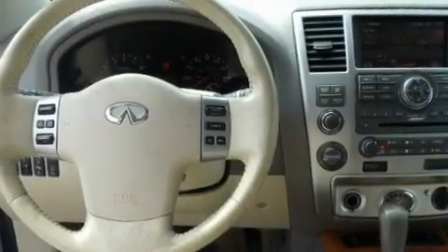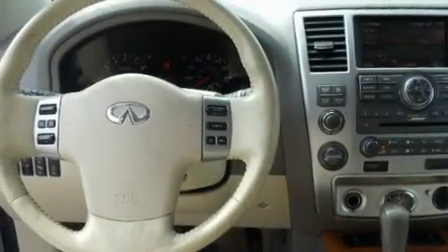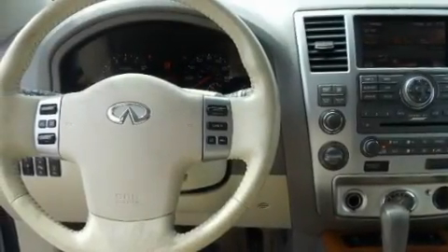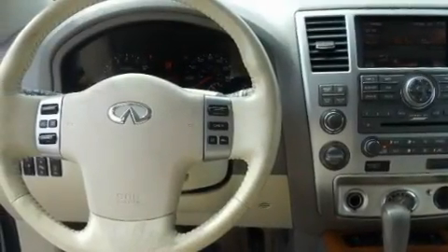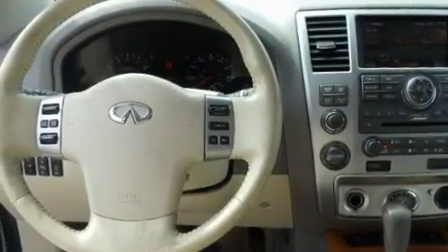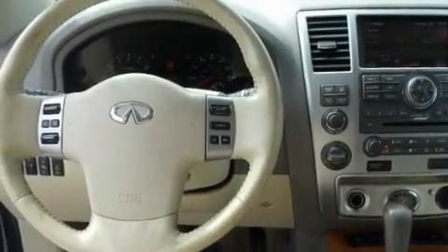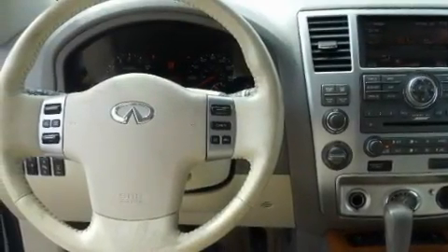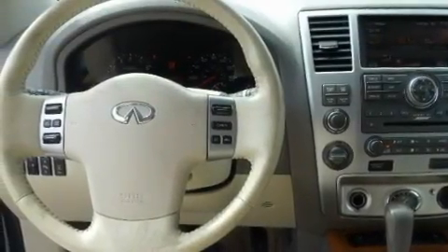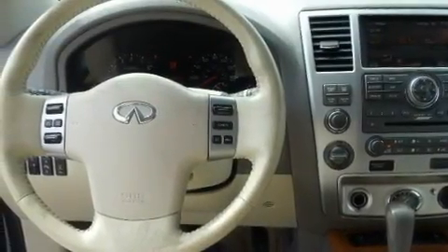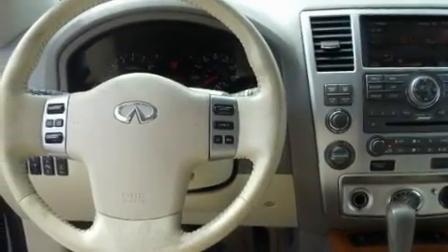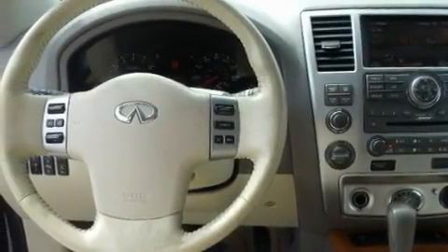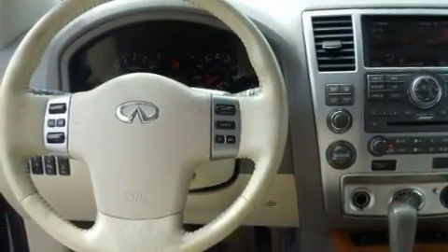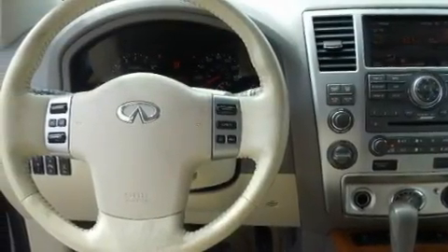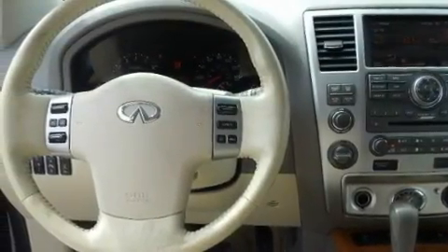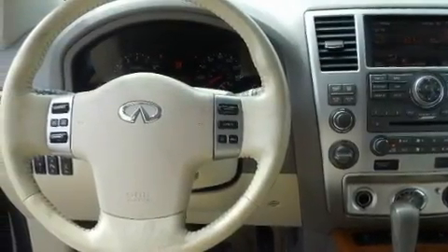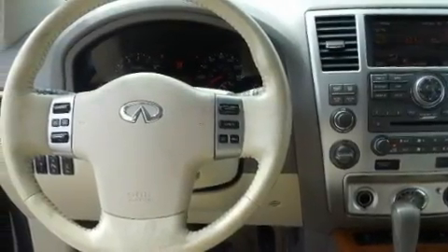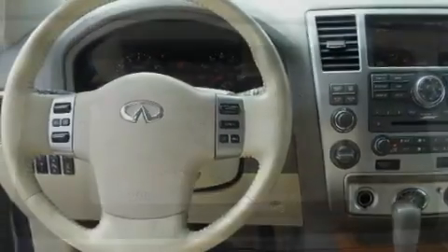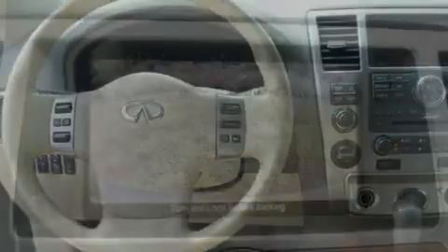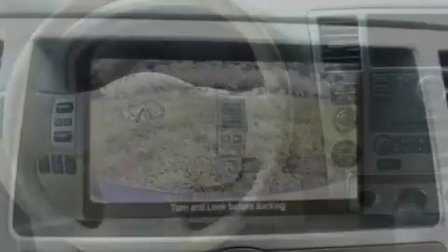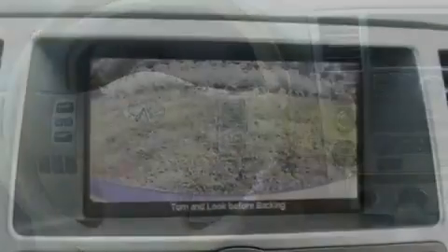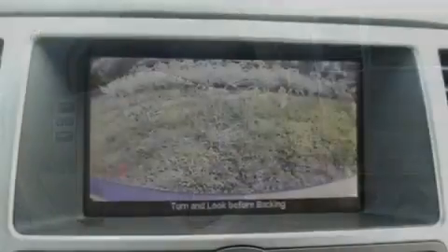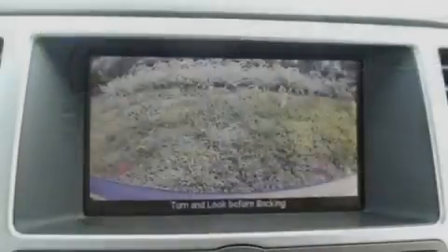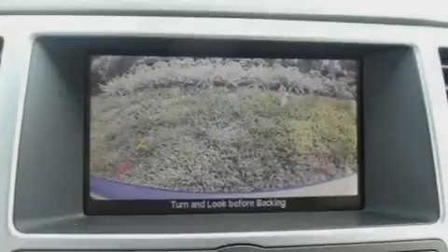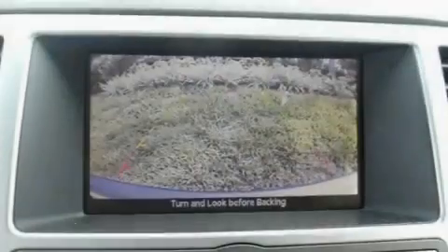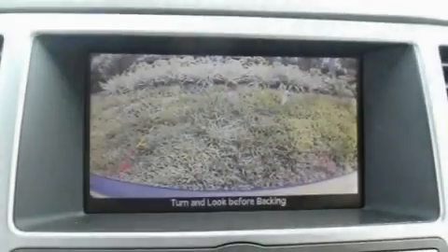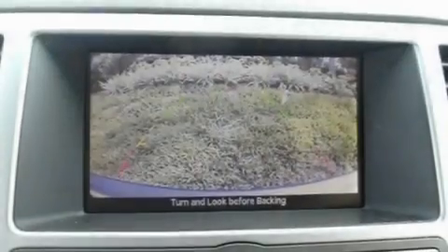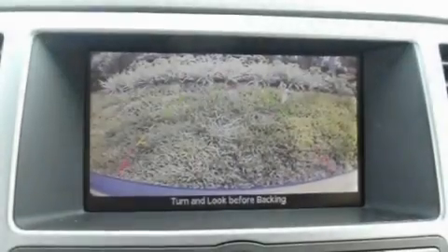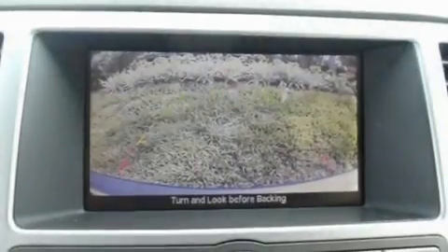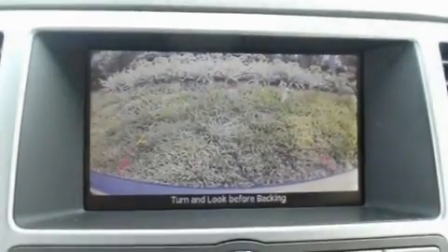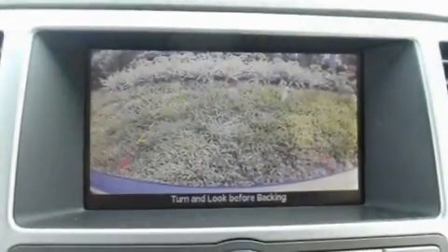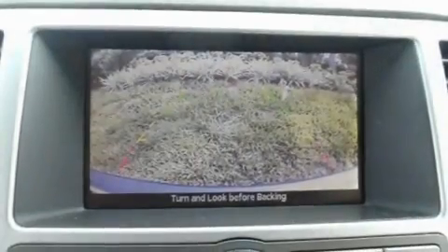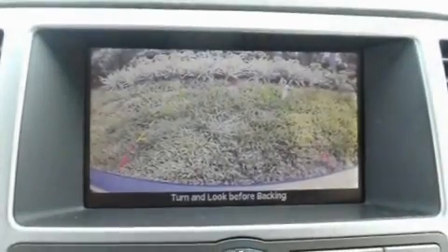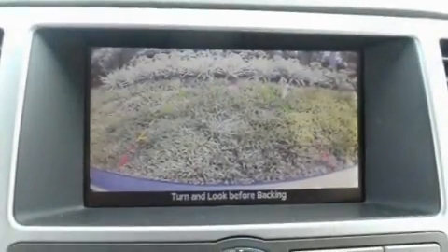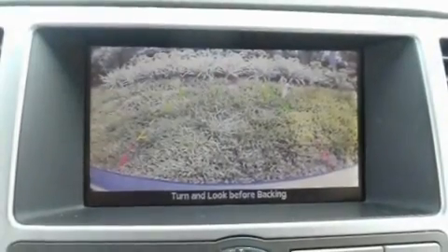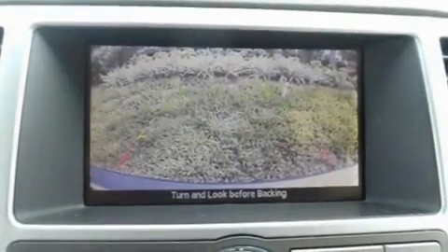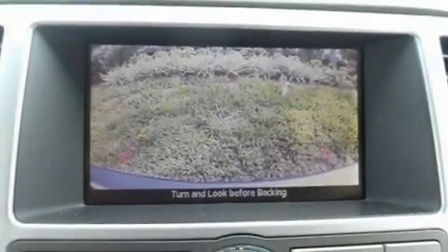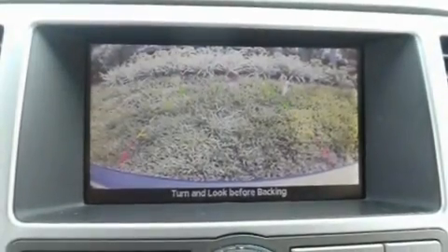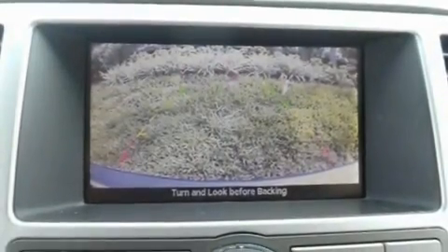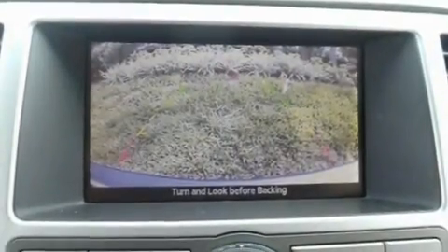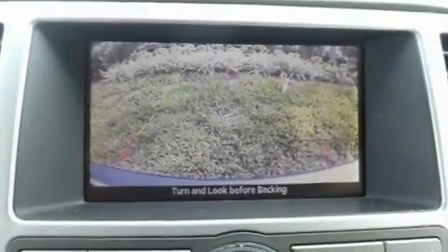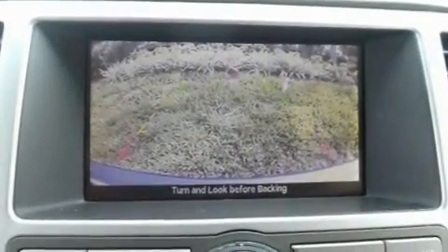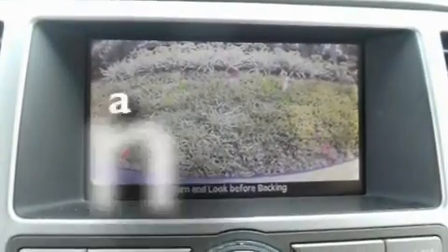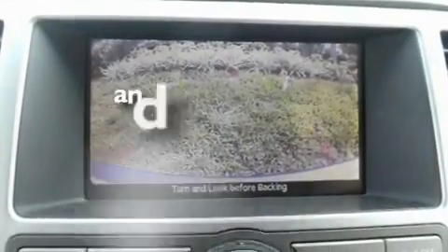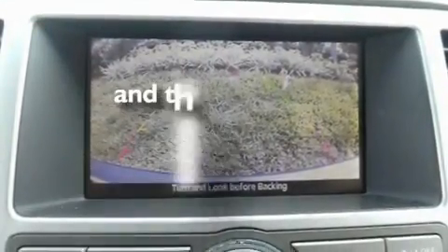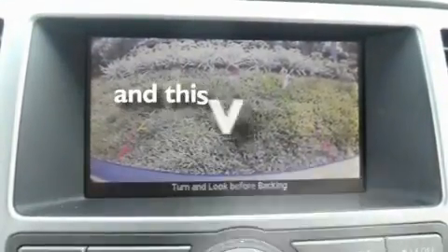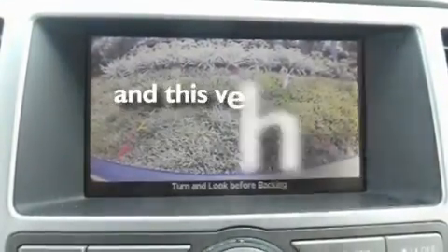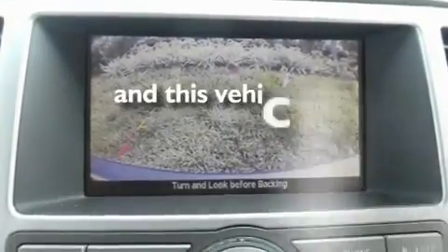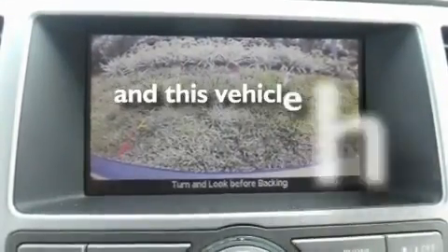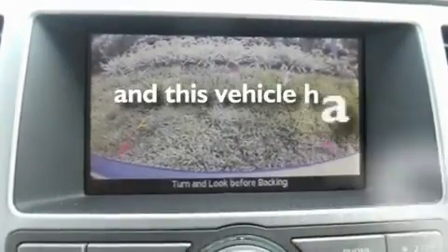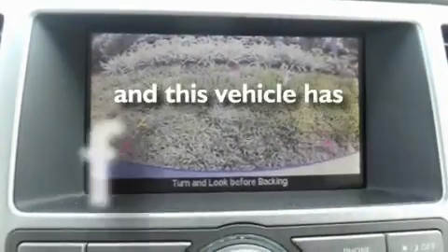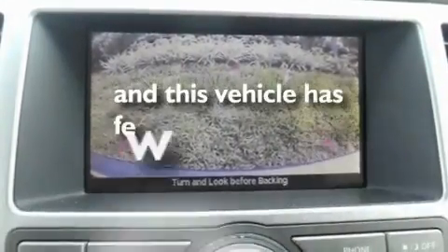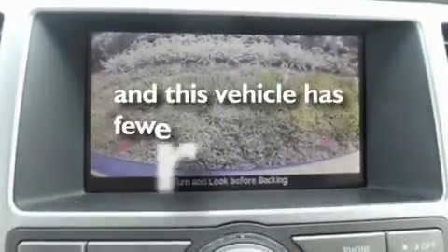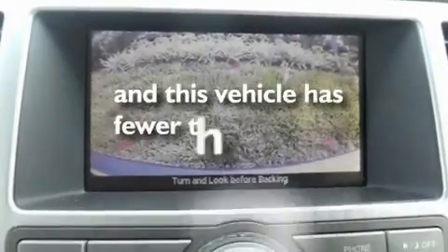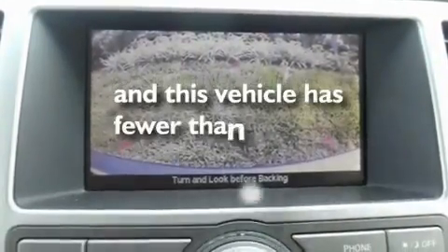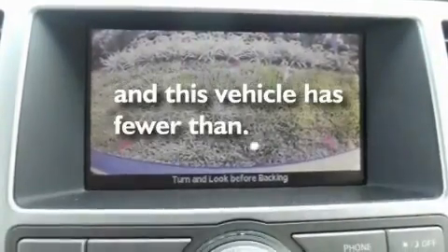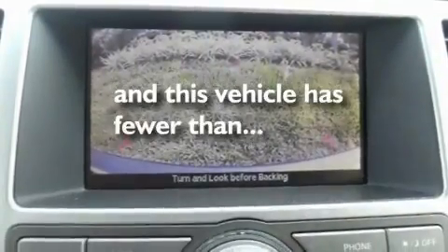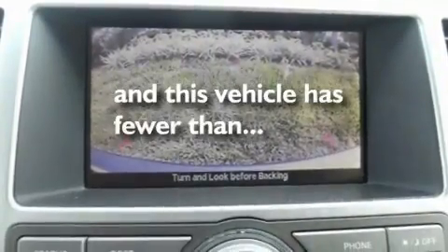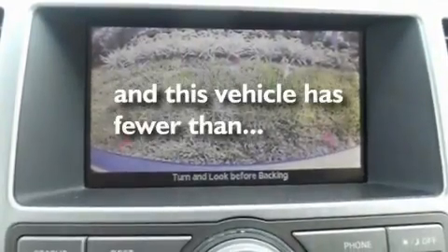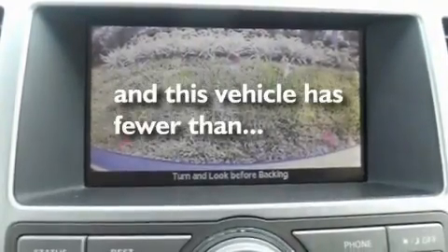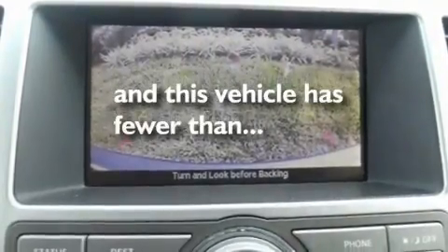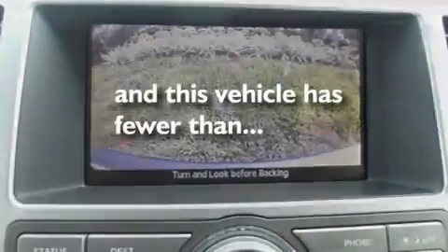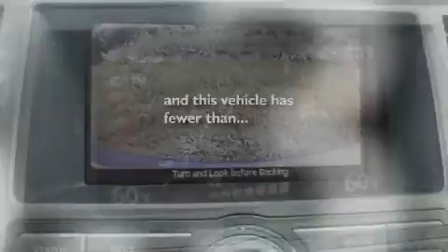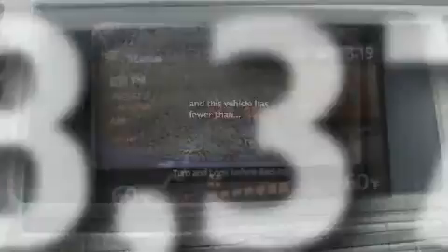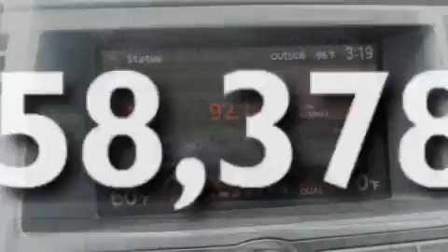Chrome wheels, a low tire pressure indicator, a sunroof, and this vehicle has less than 59,000 miles.